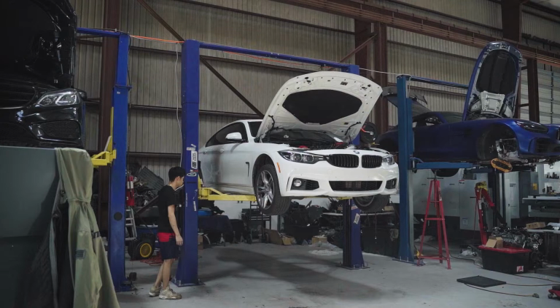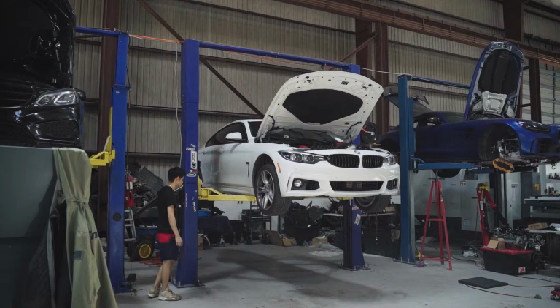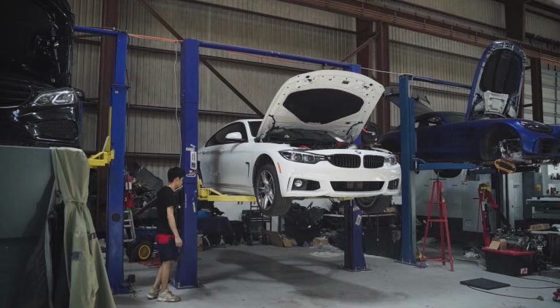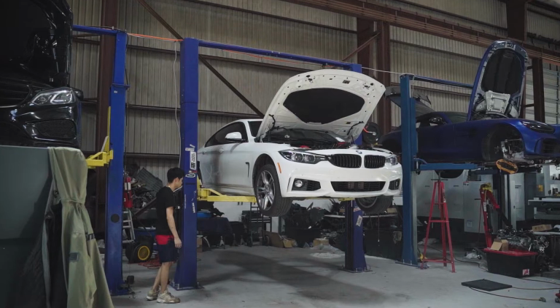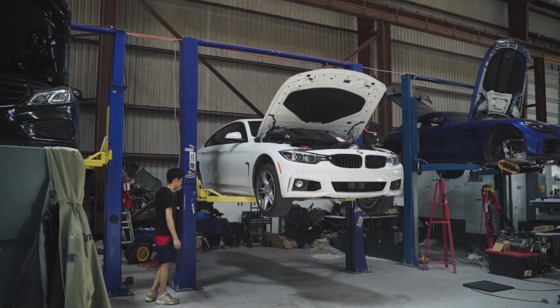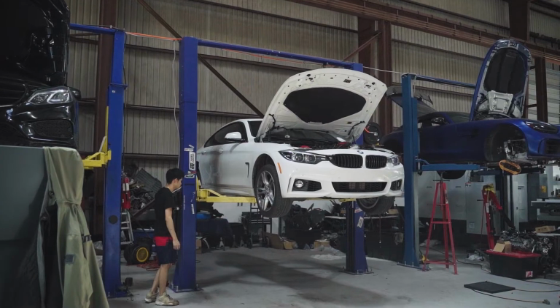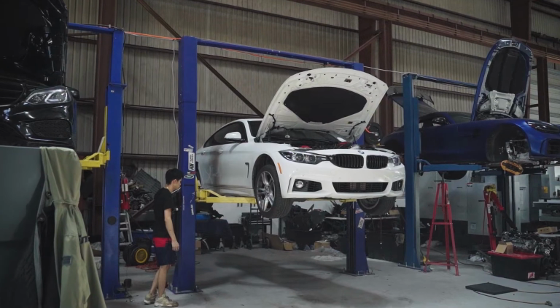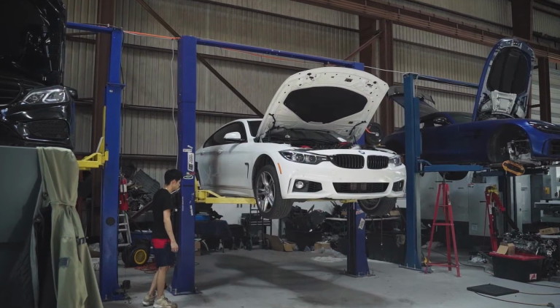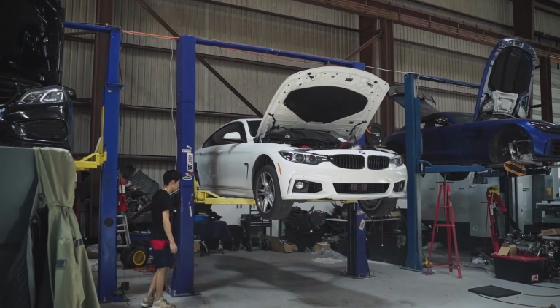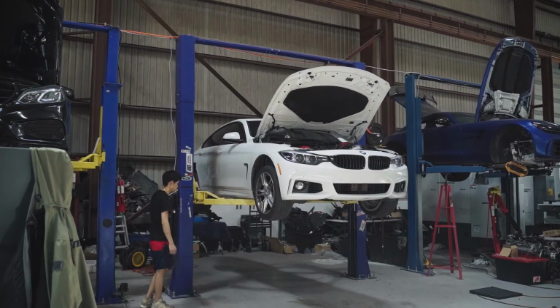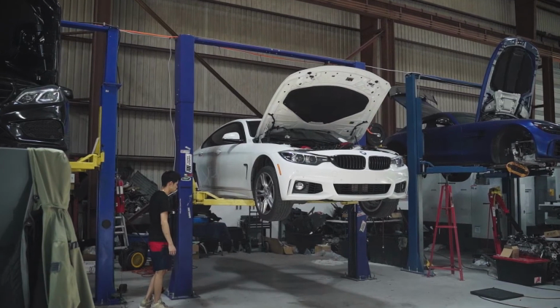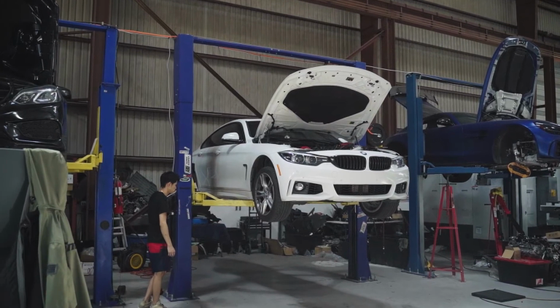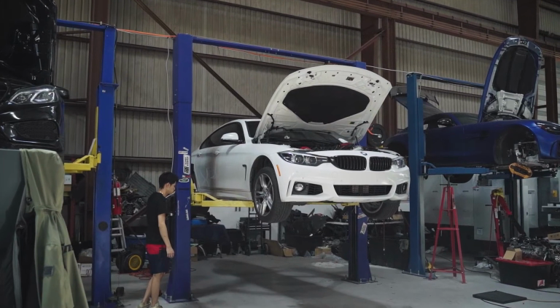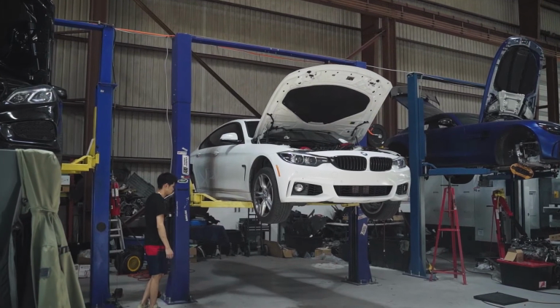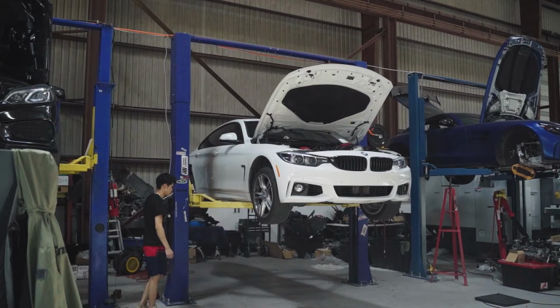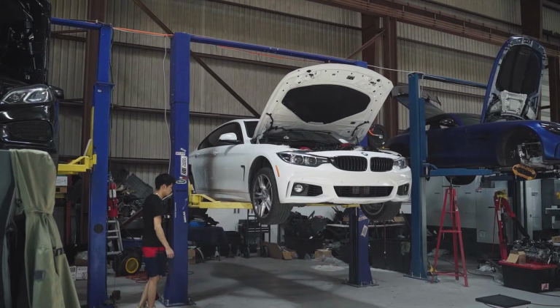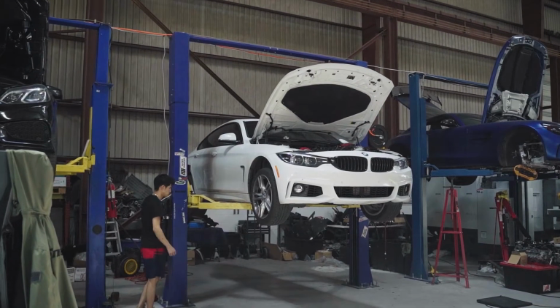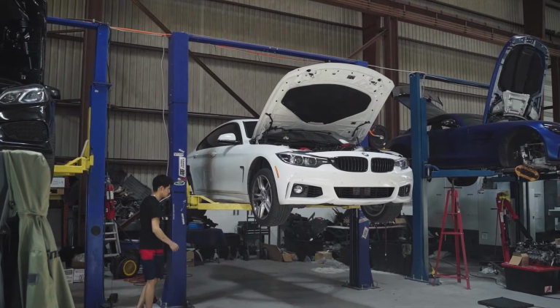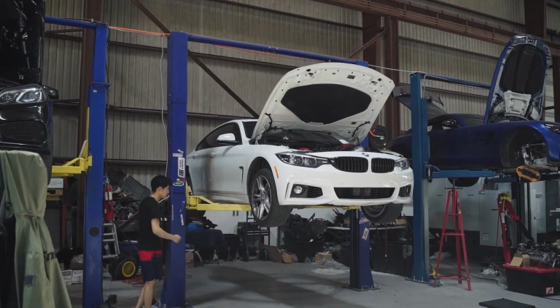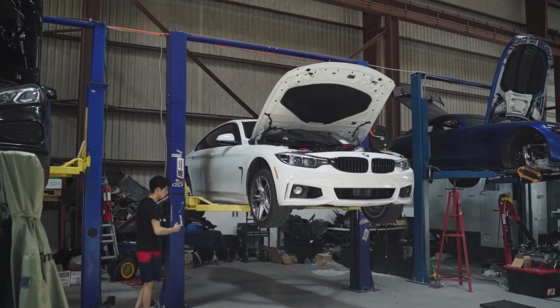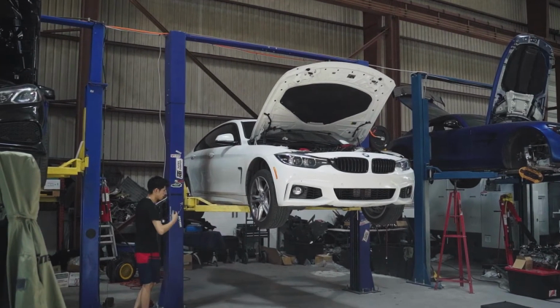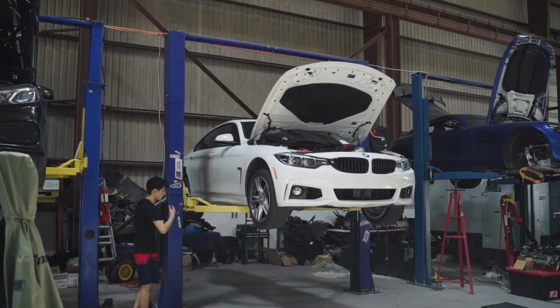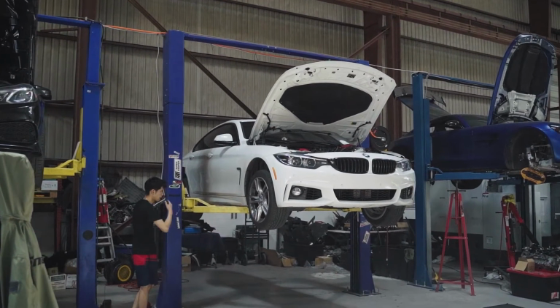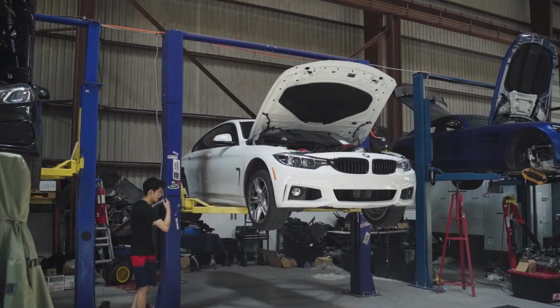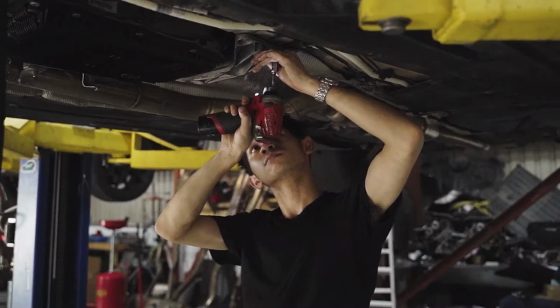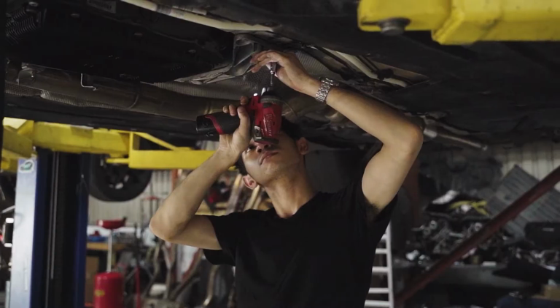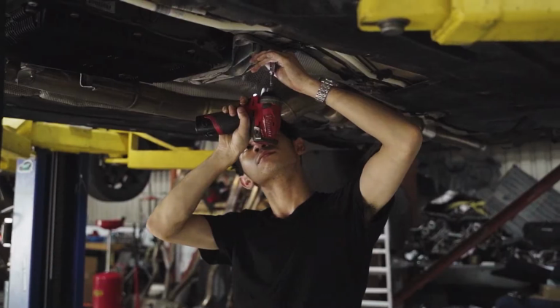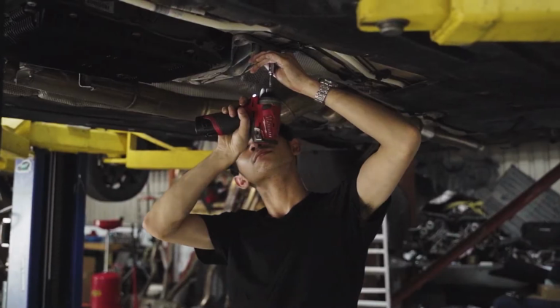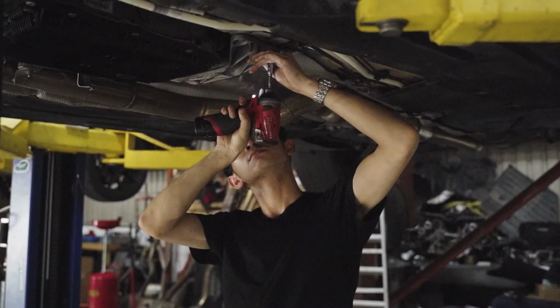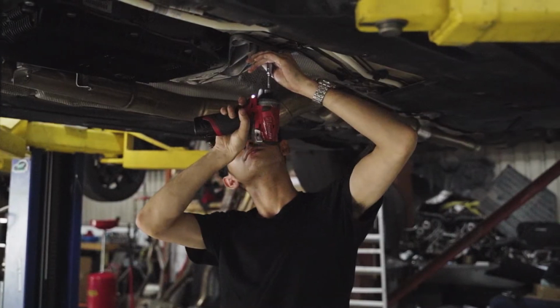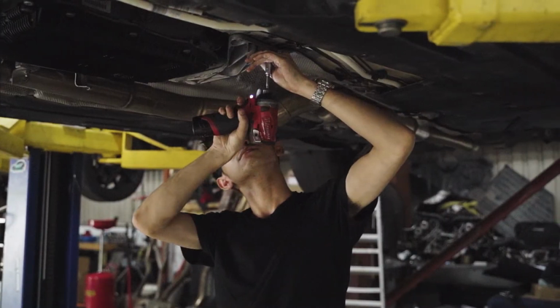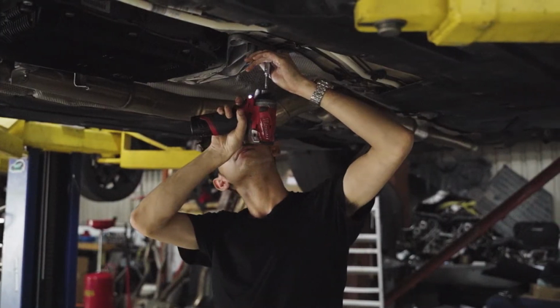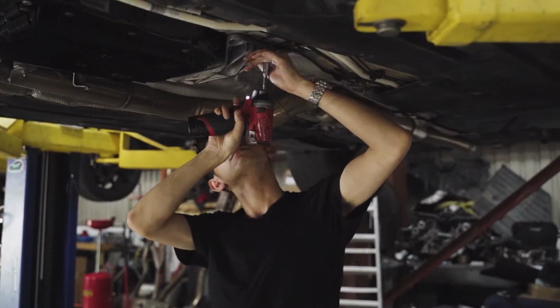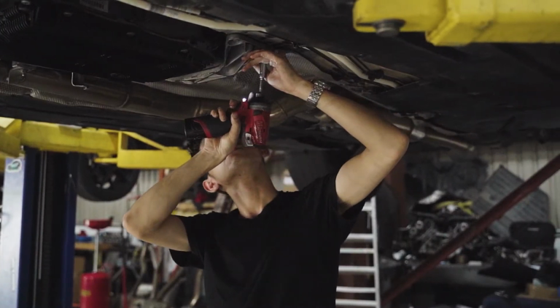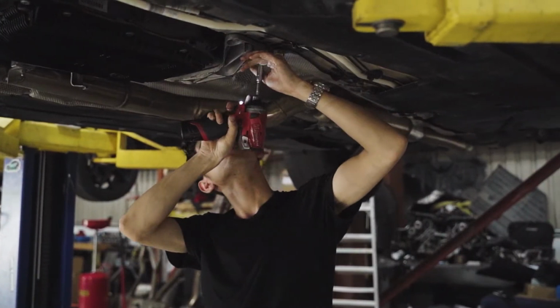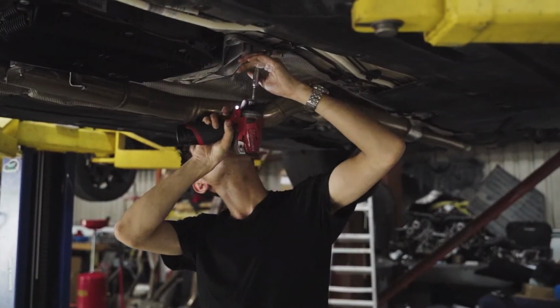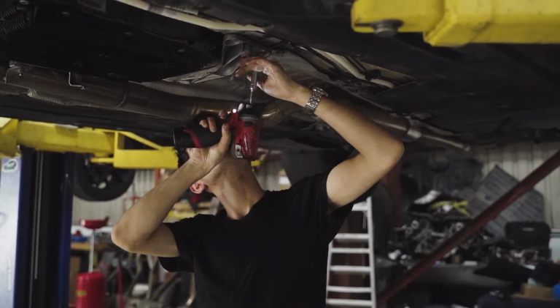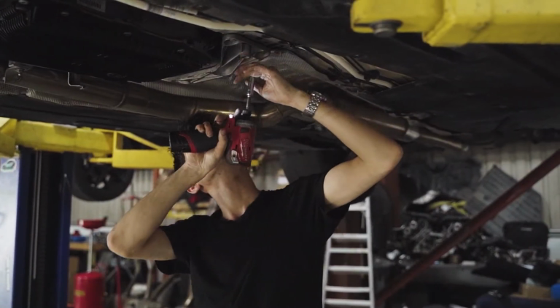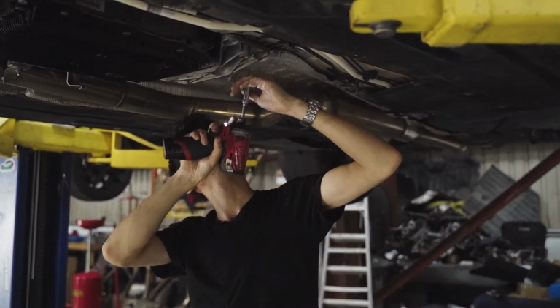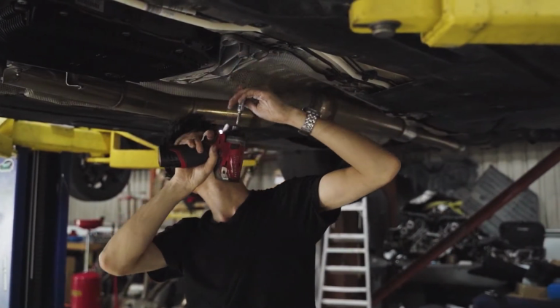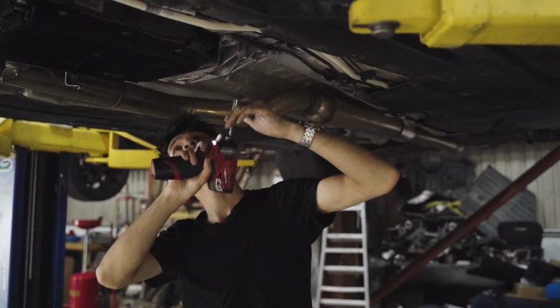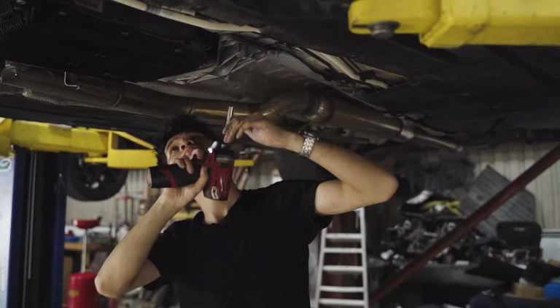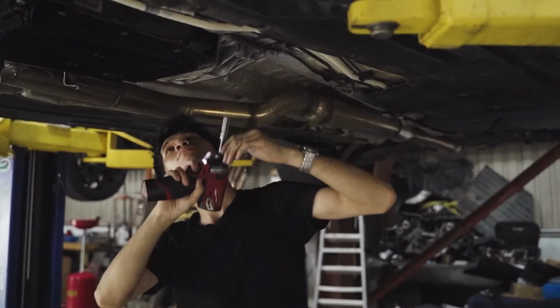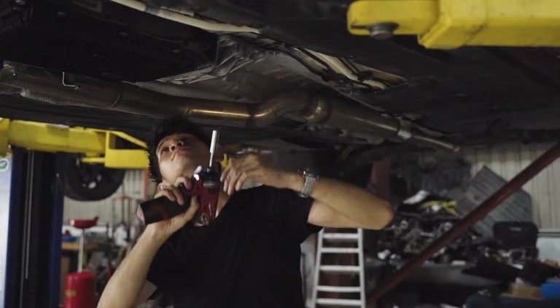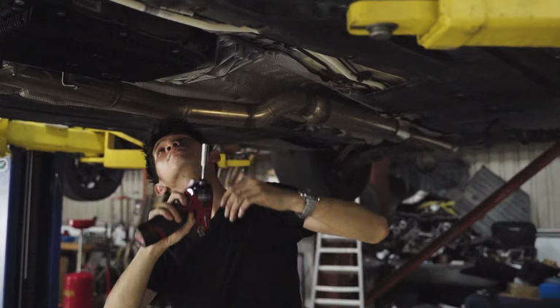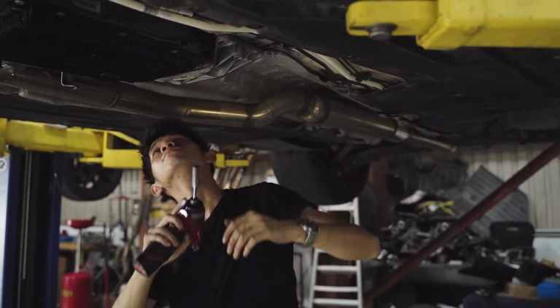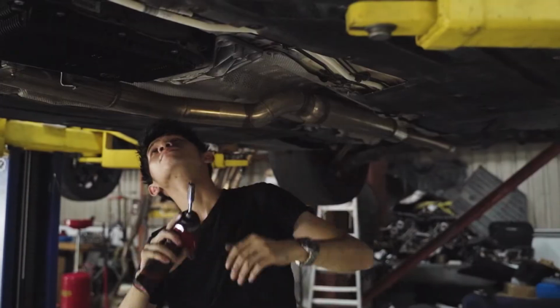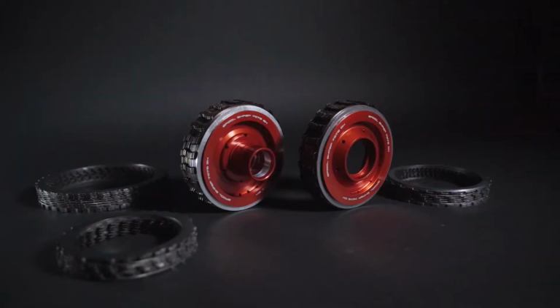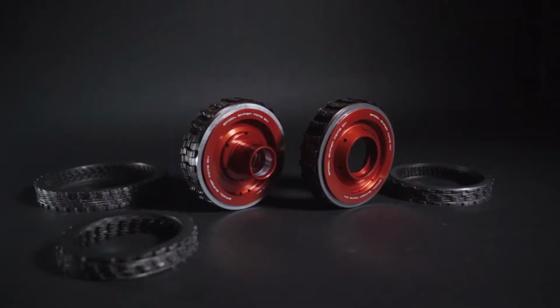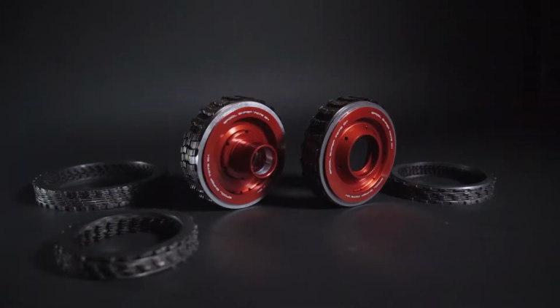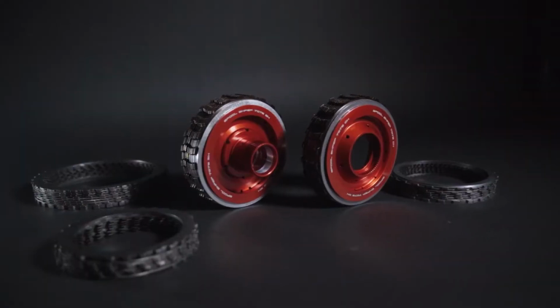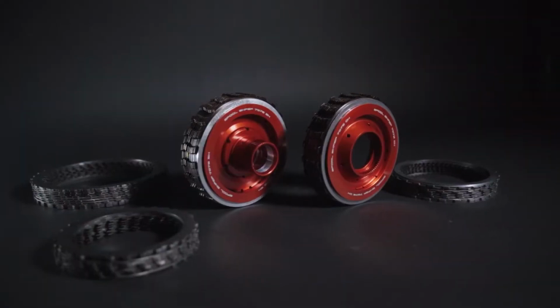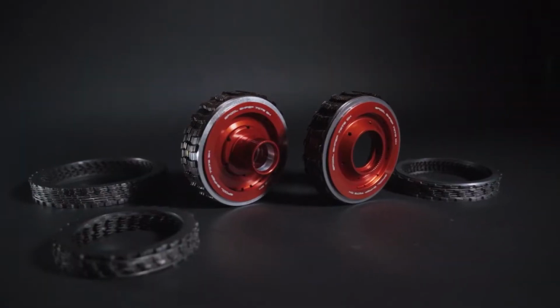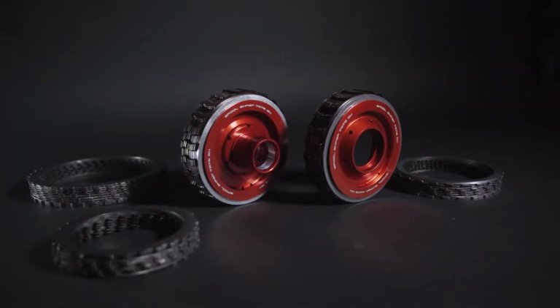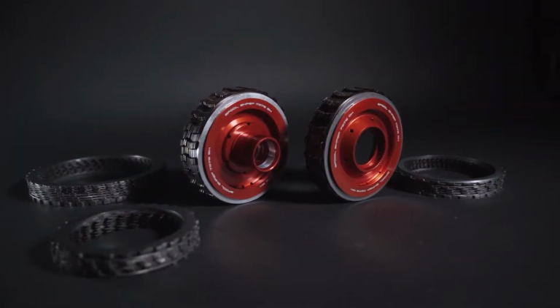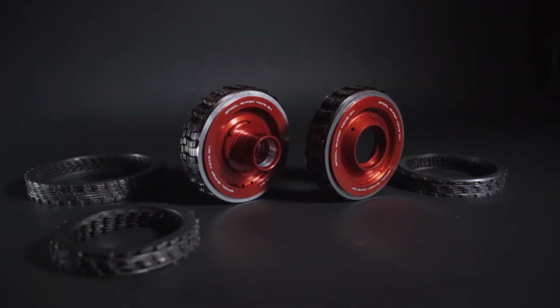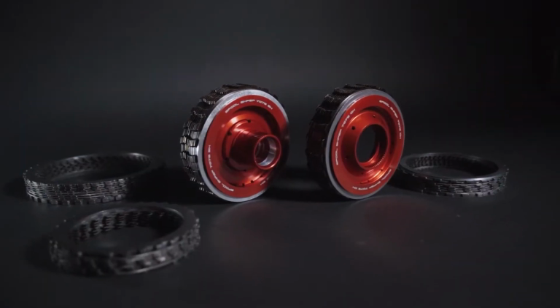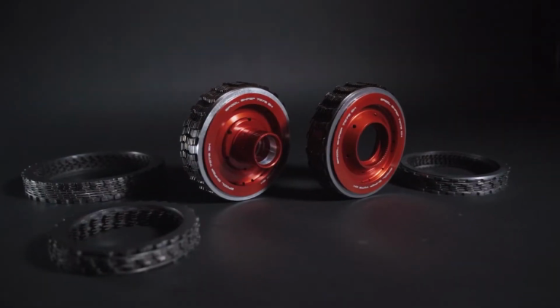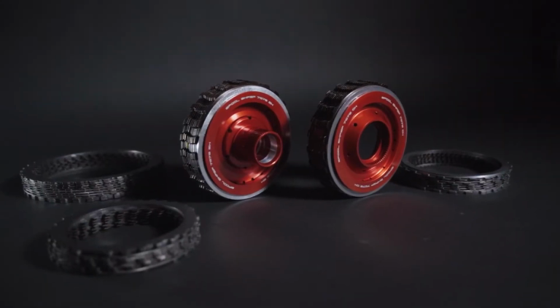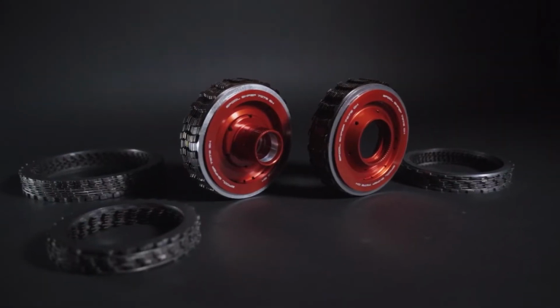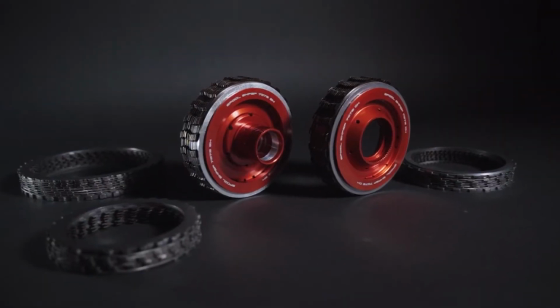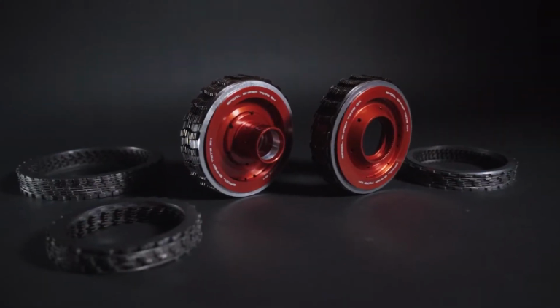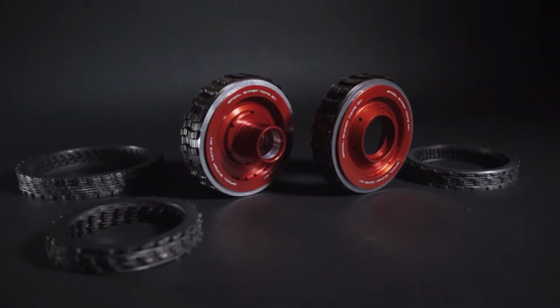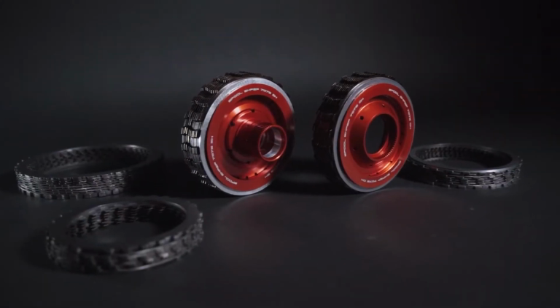Hey guys, it's Kui from Spool Performance and today I'm going to be showing you how easy it is to install our brand new DIY Stage 2 Transmission Kit.